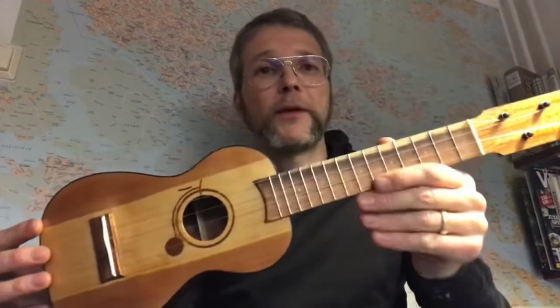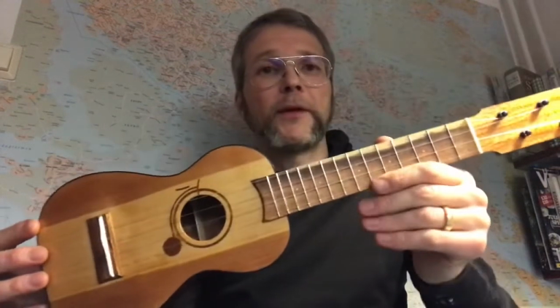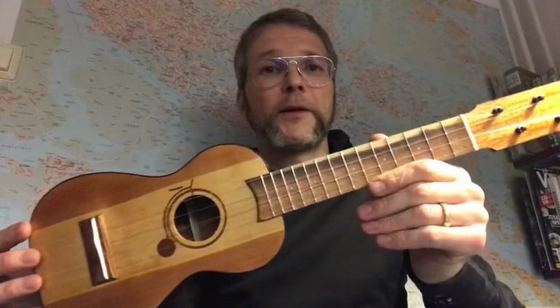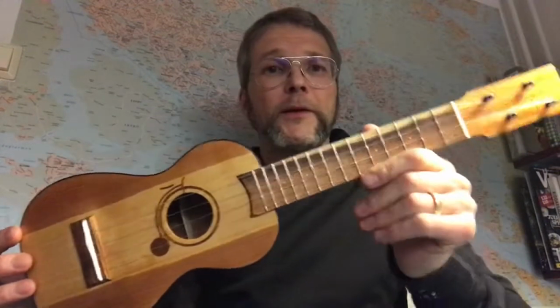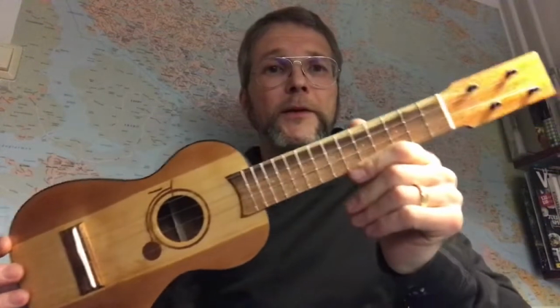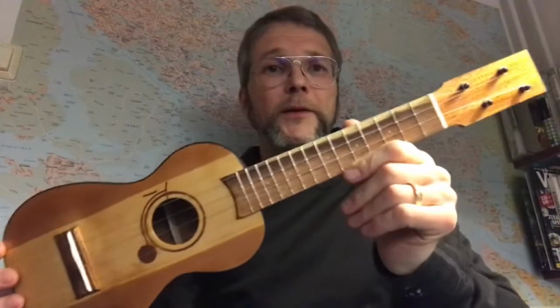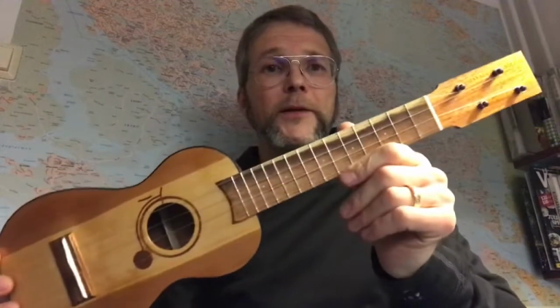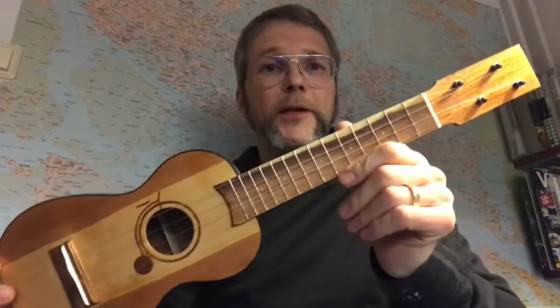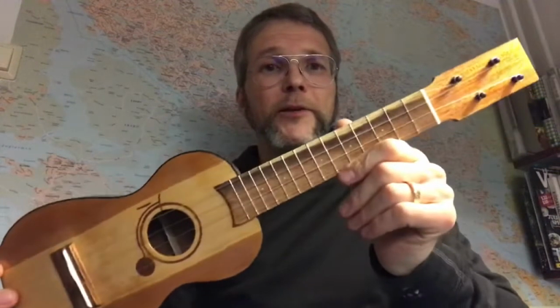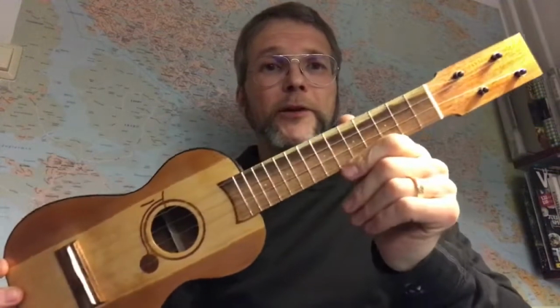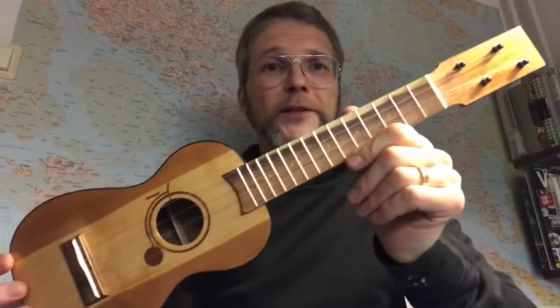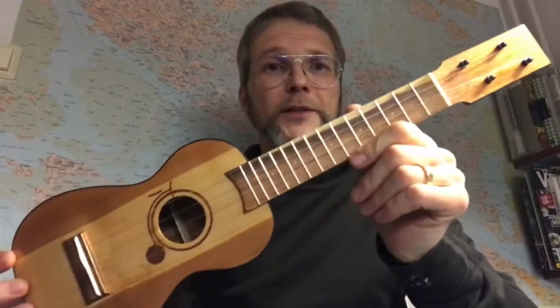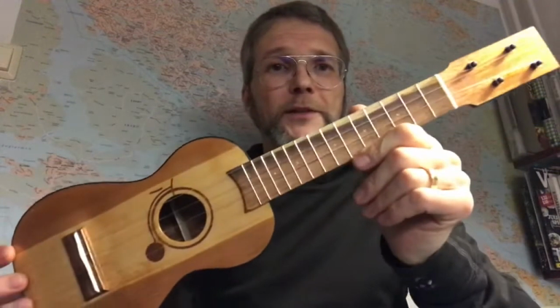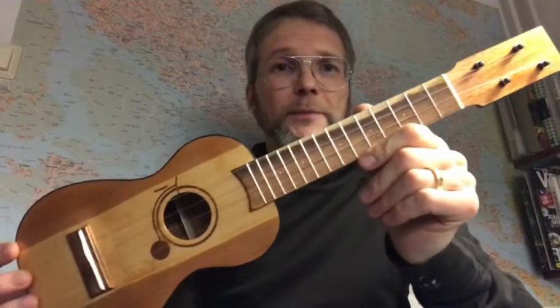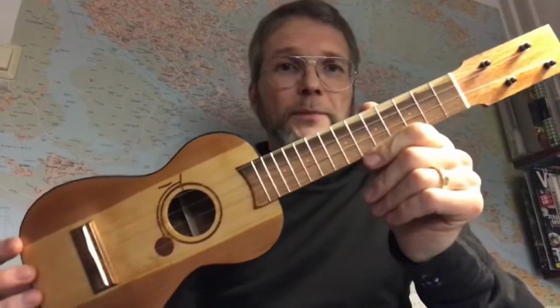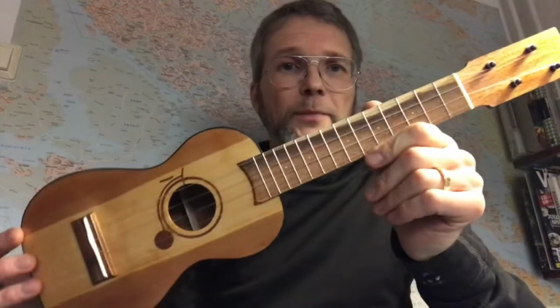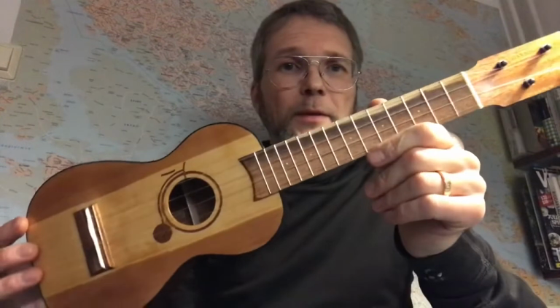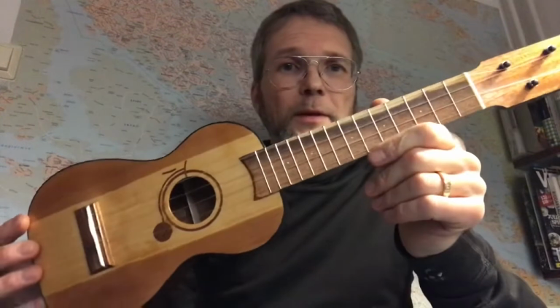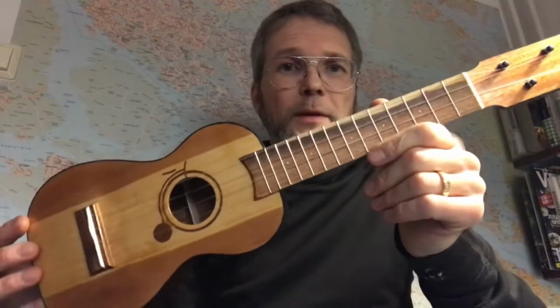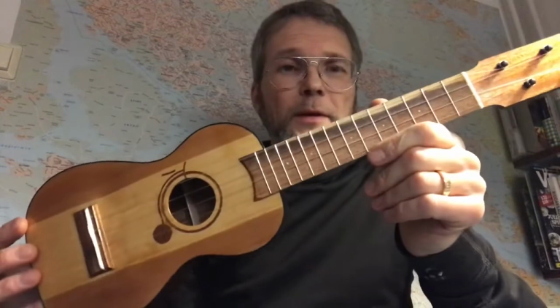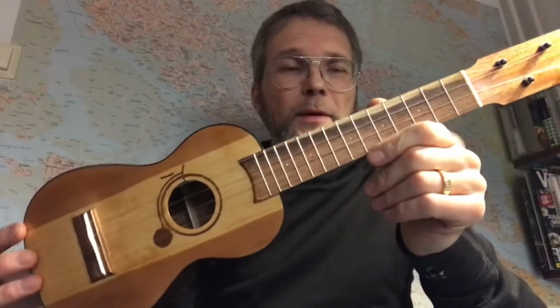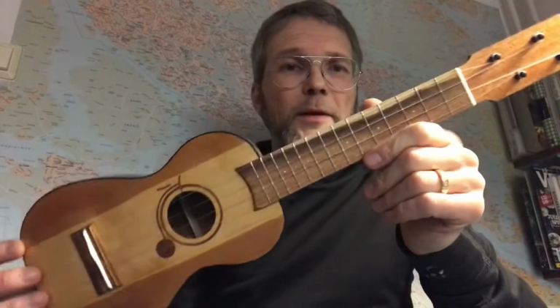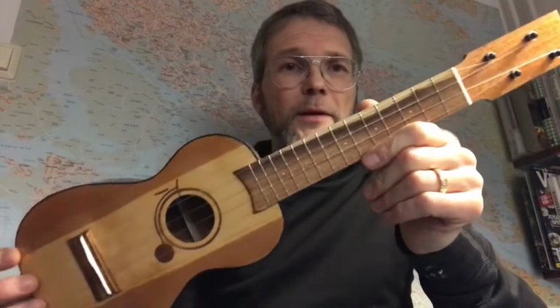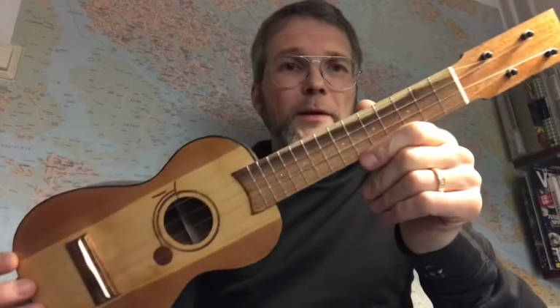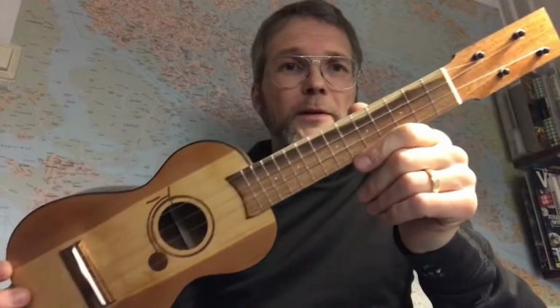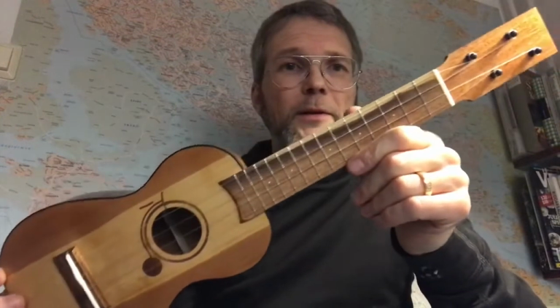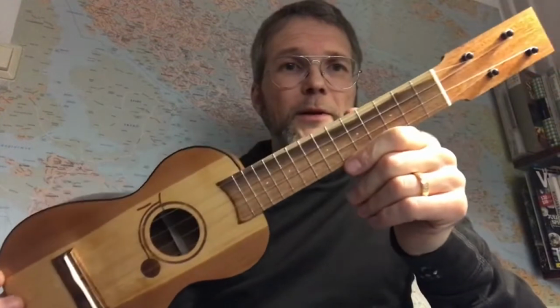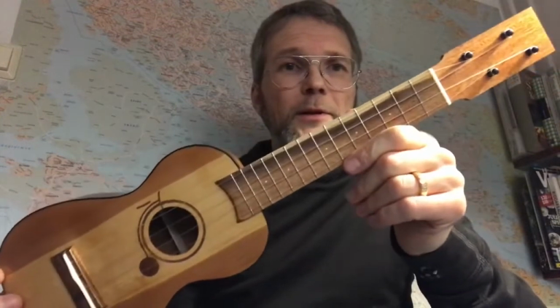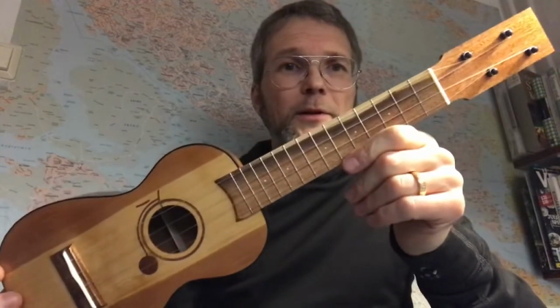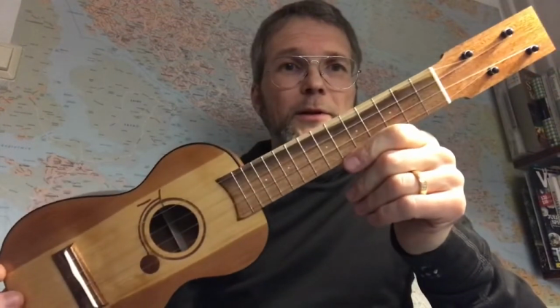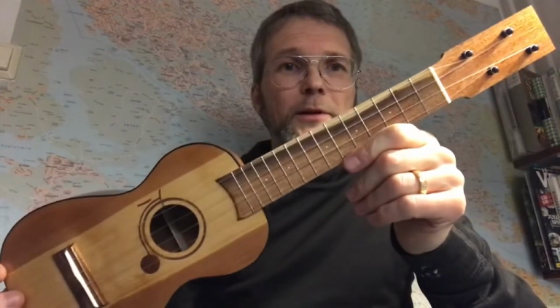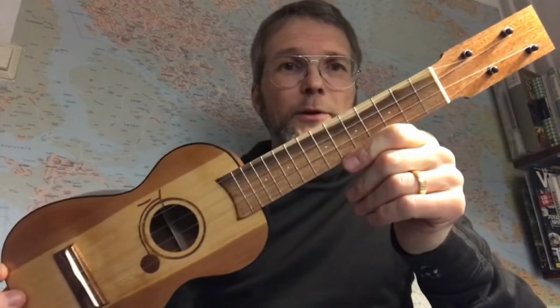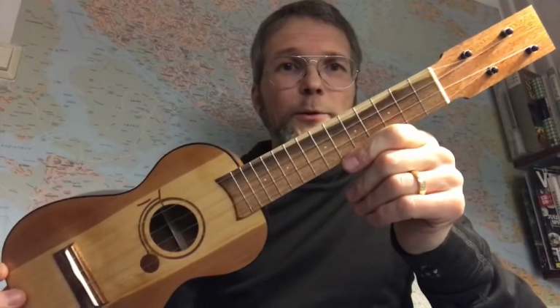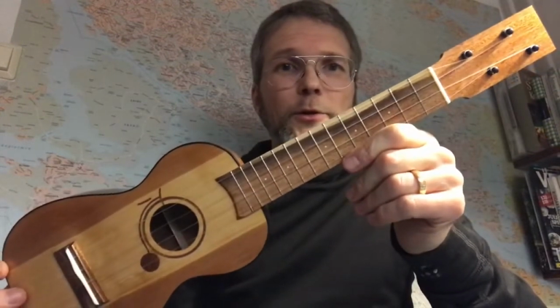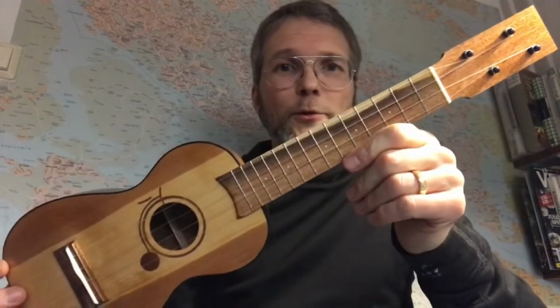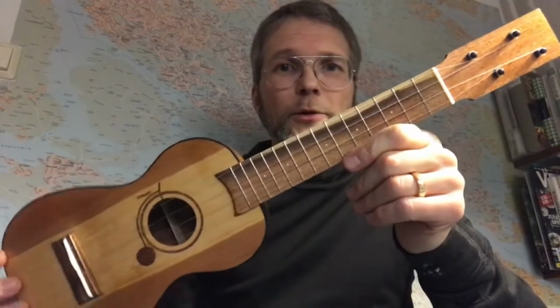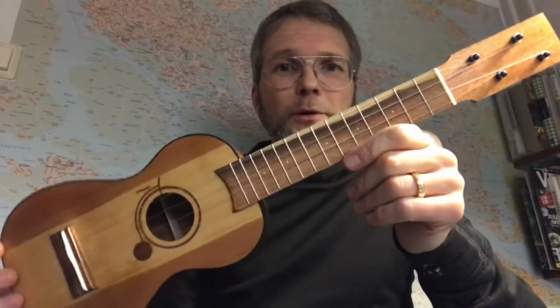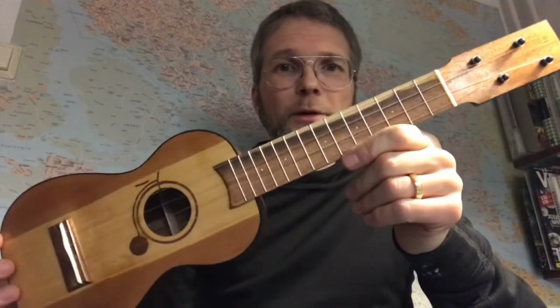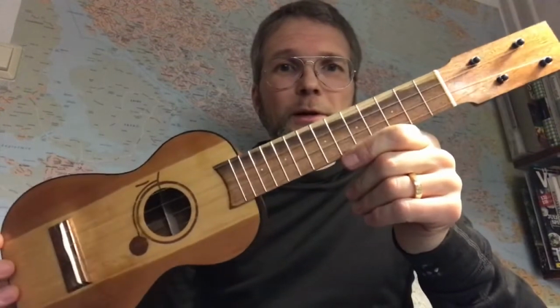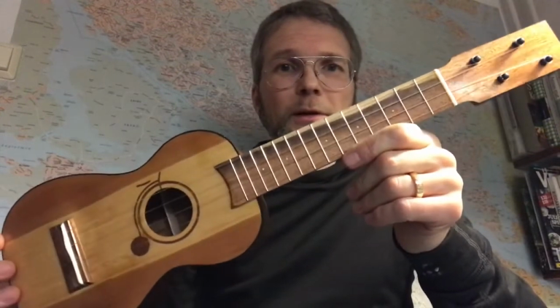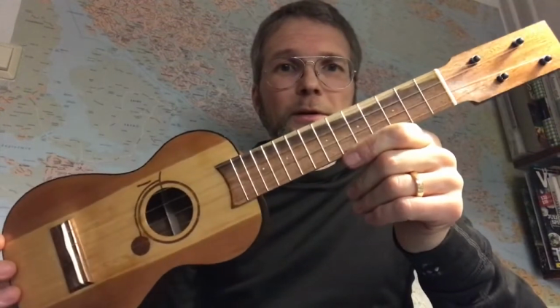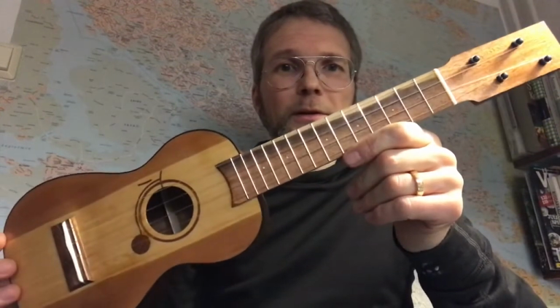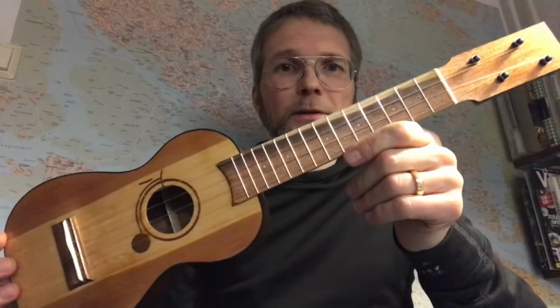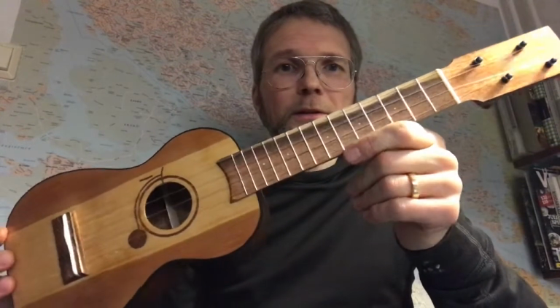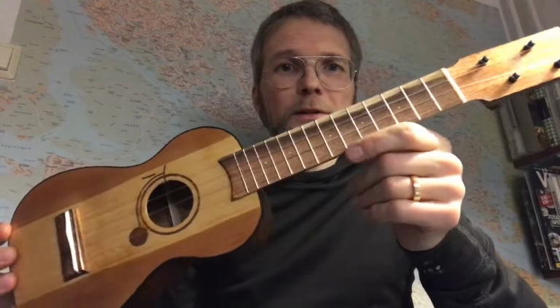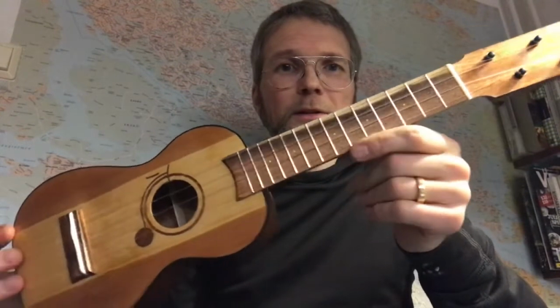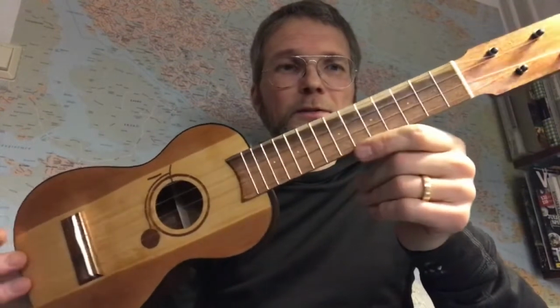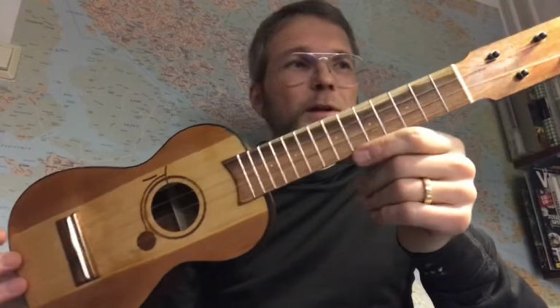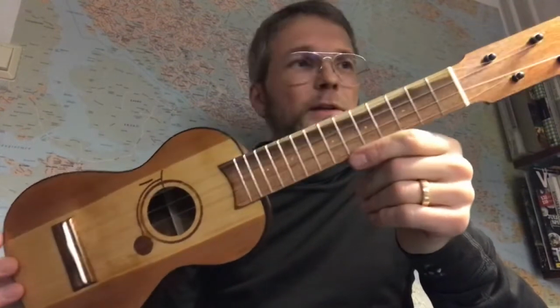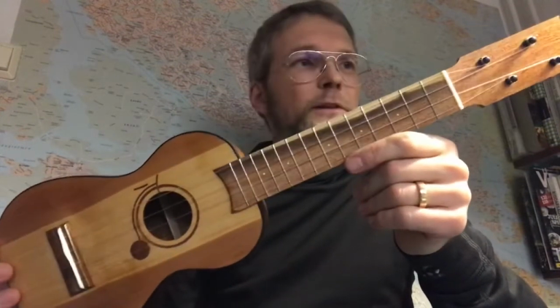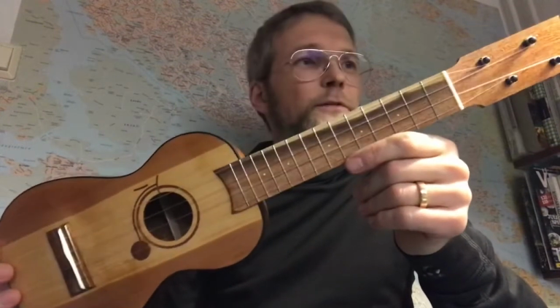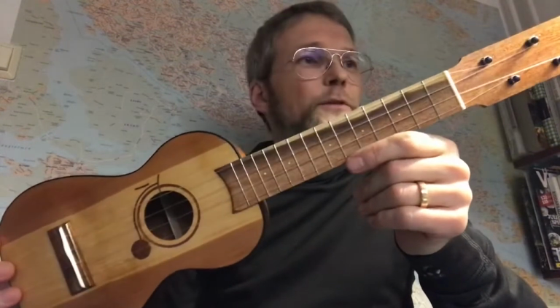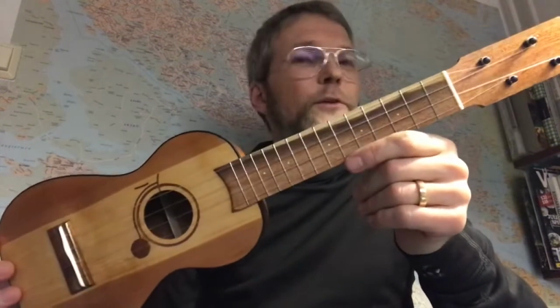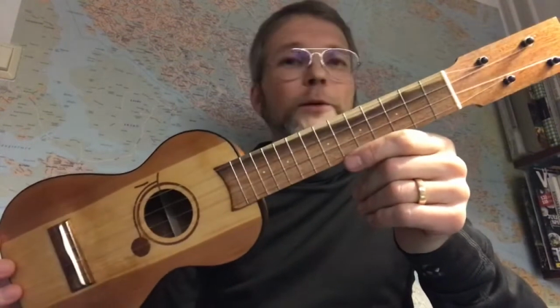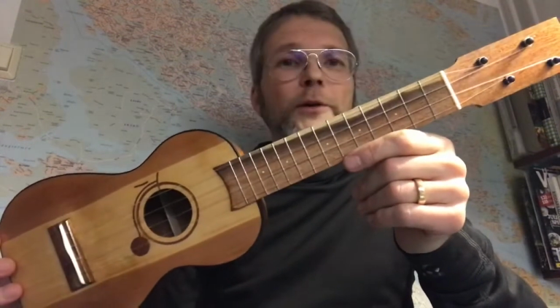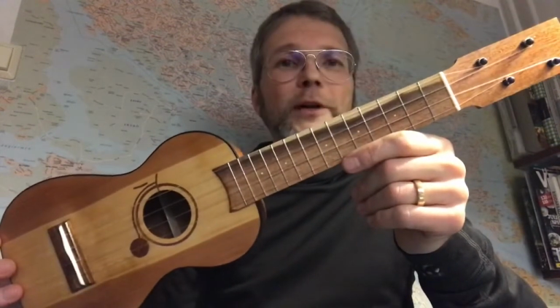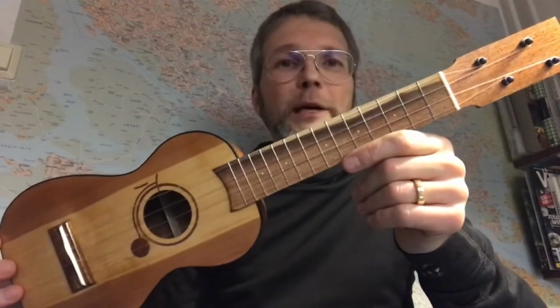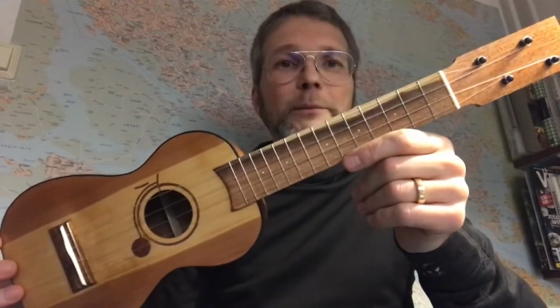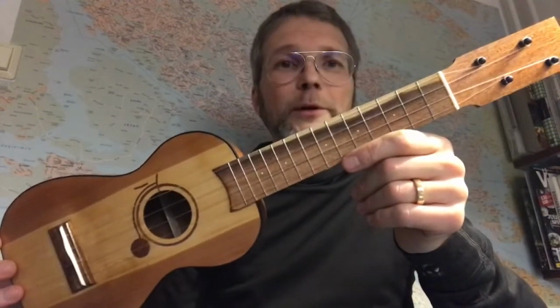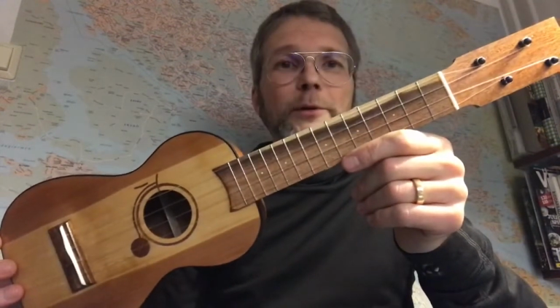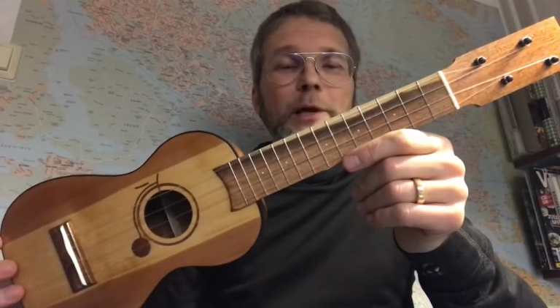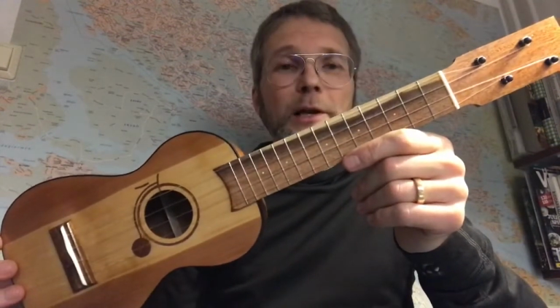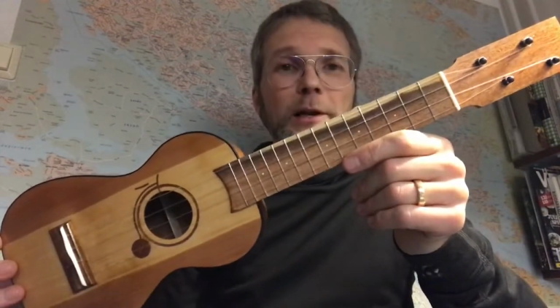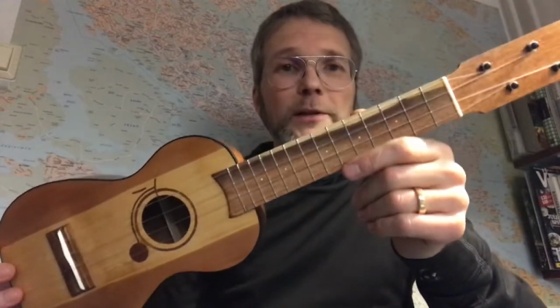Dear Chris, dear YouTube, this is Sven from Argappa Ukuleles.